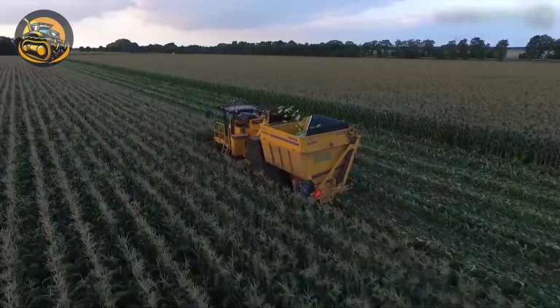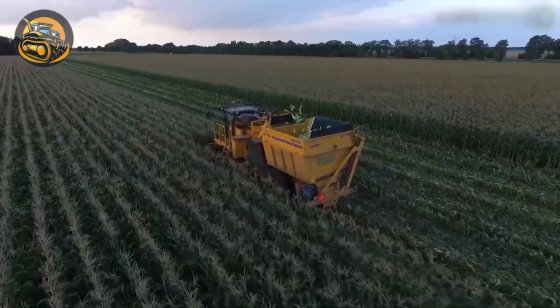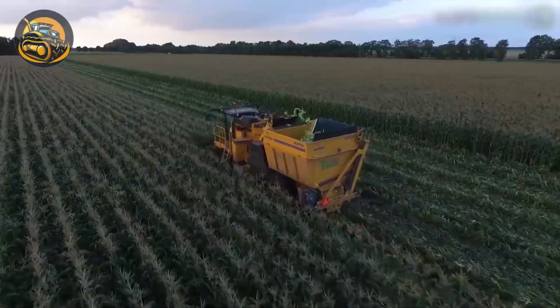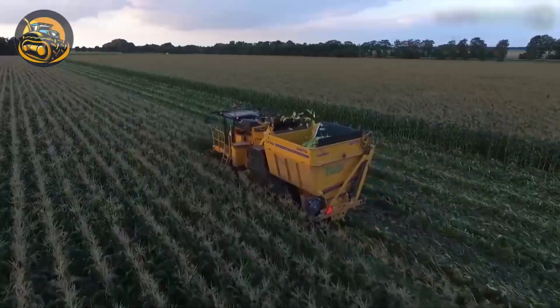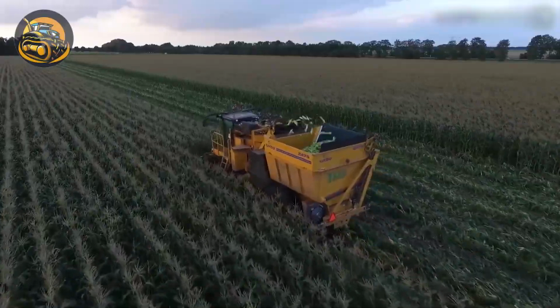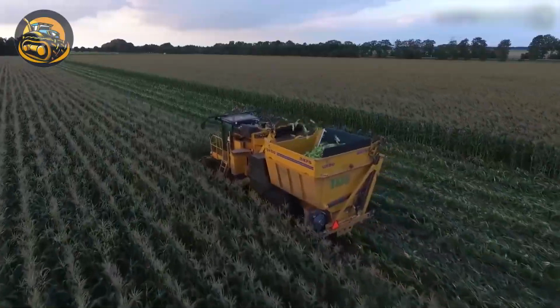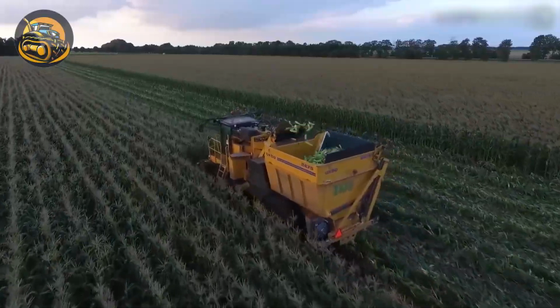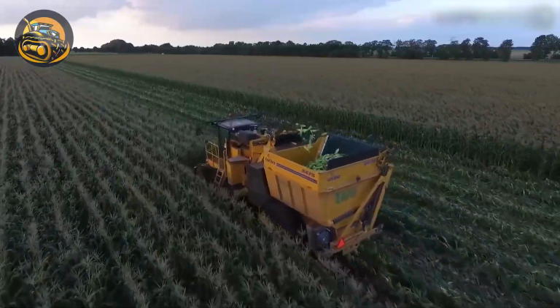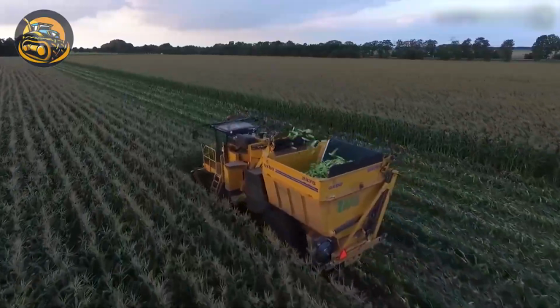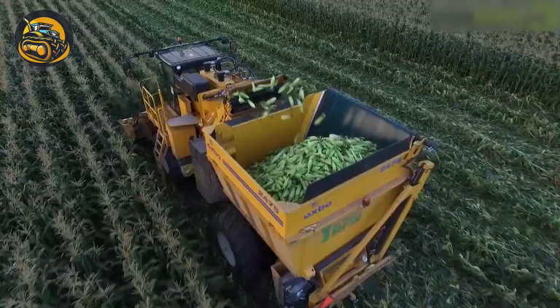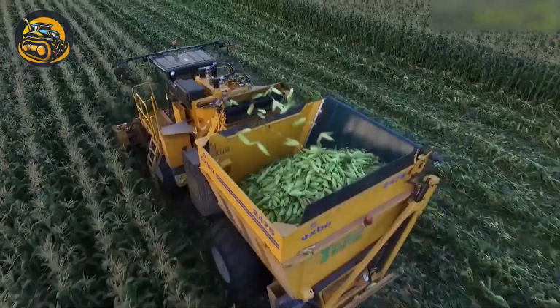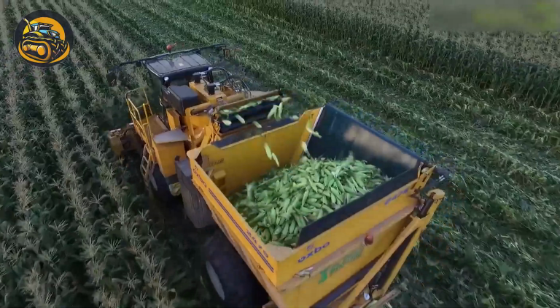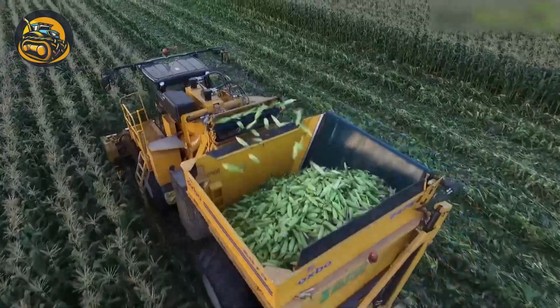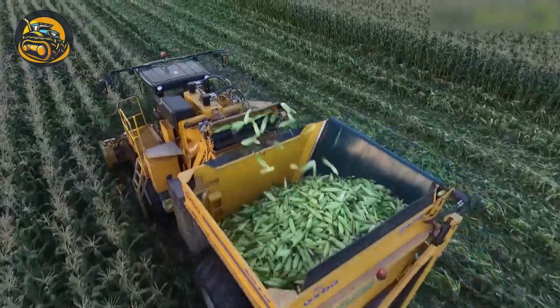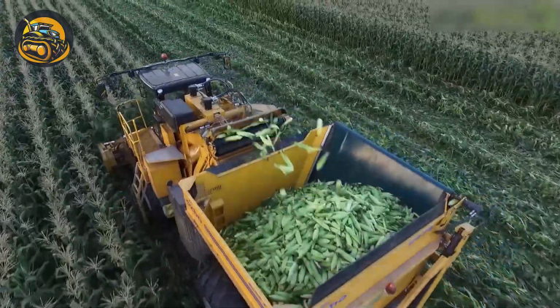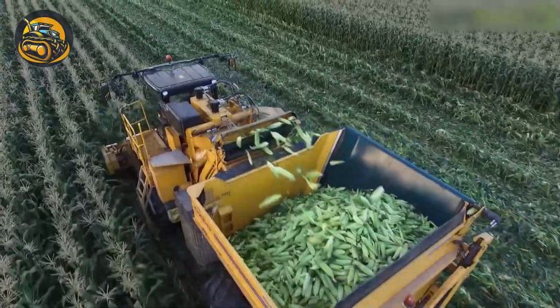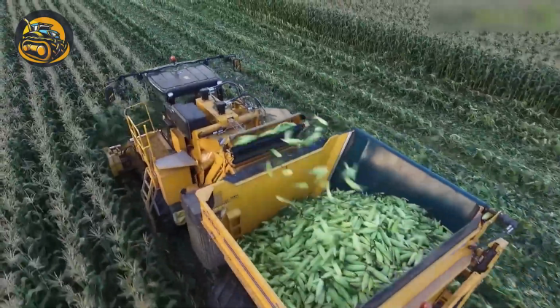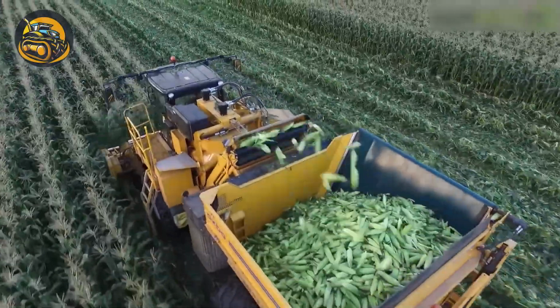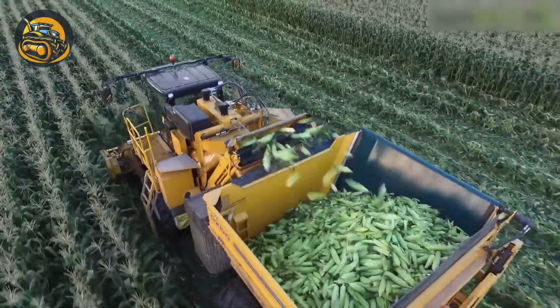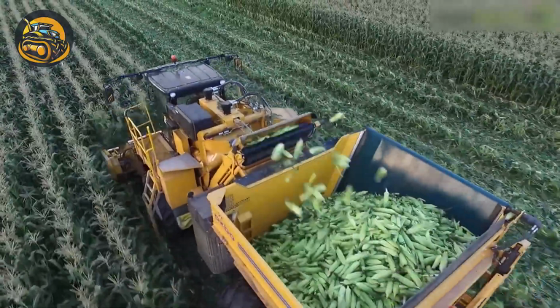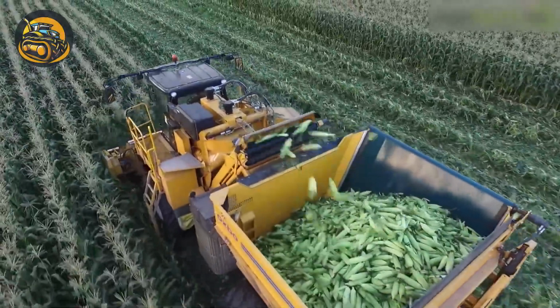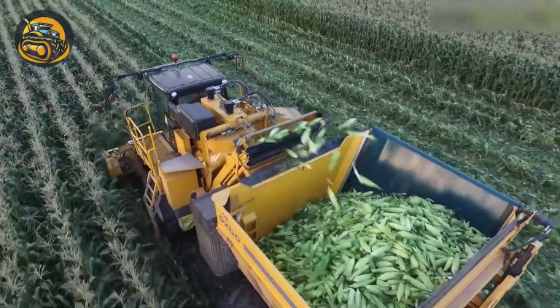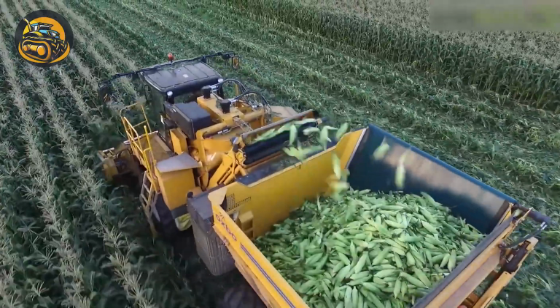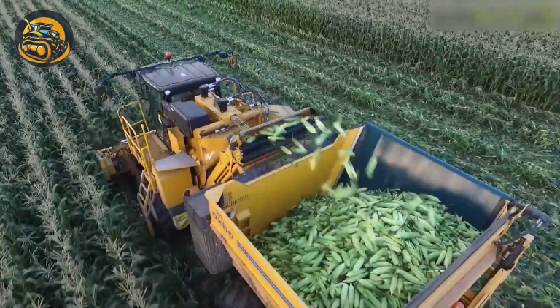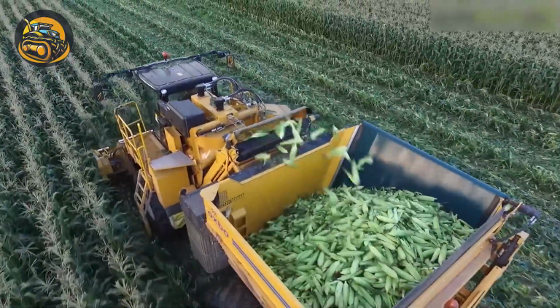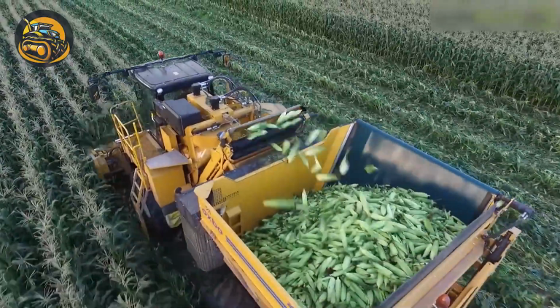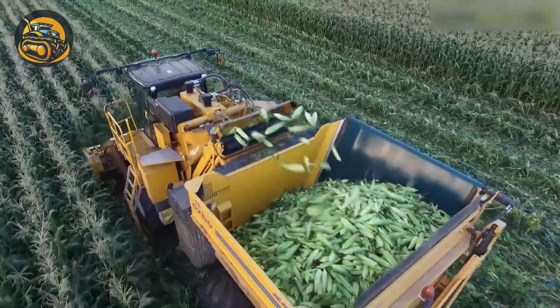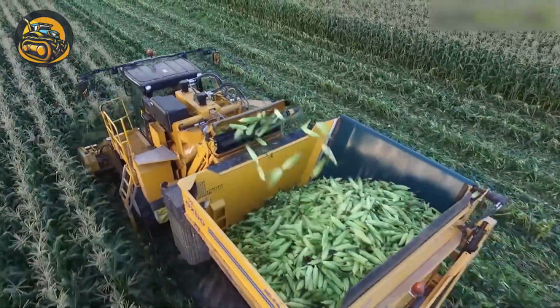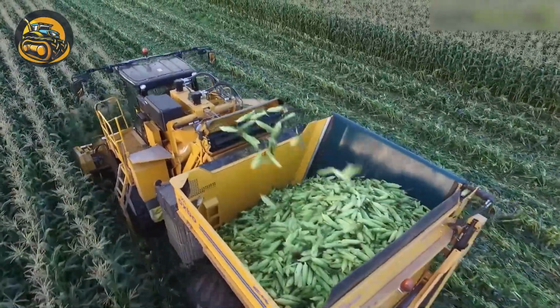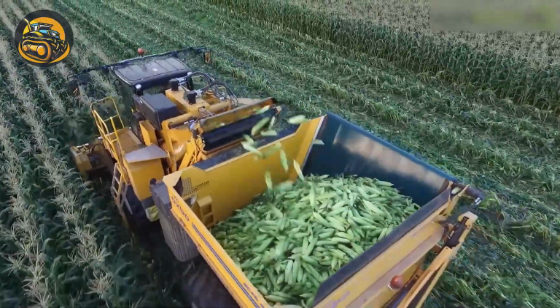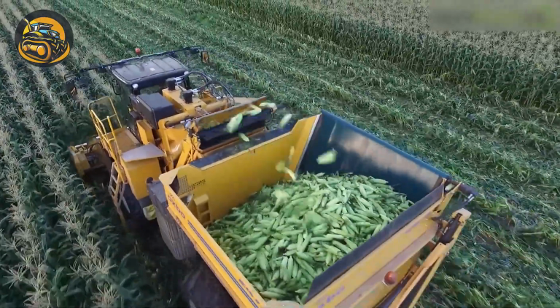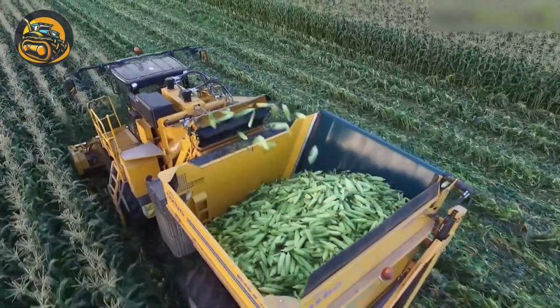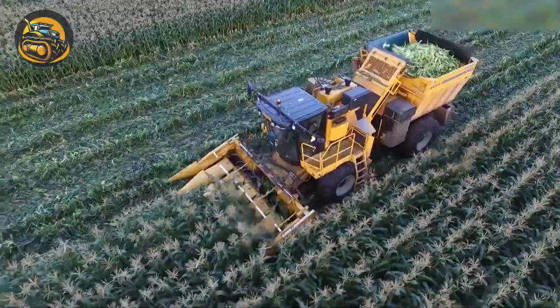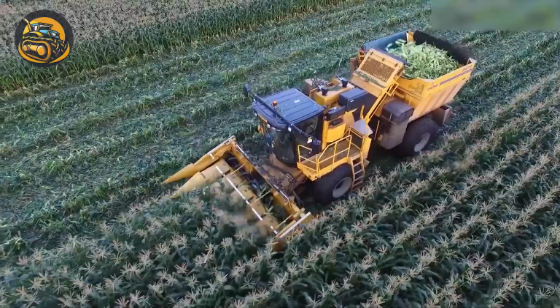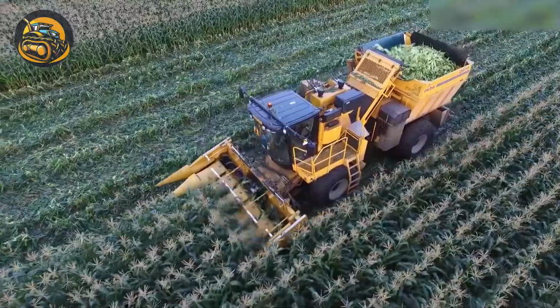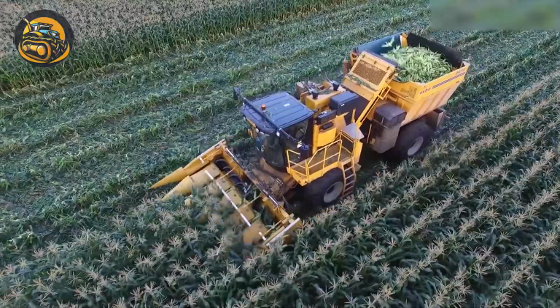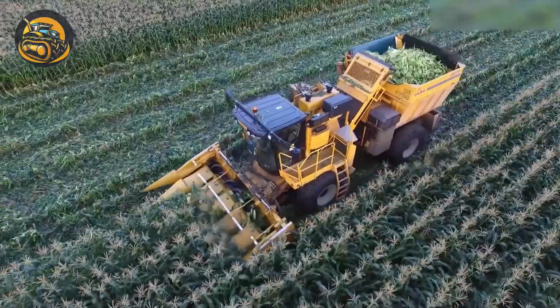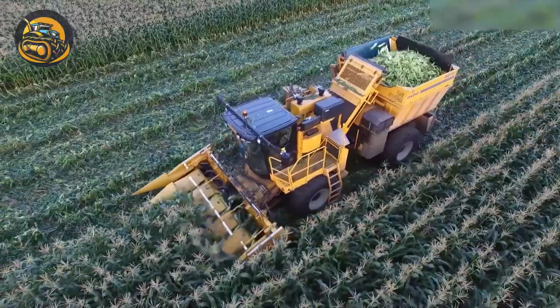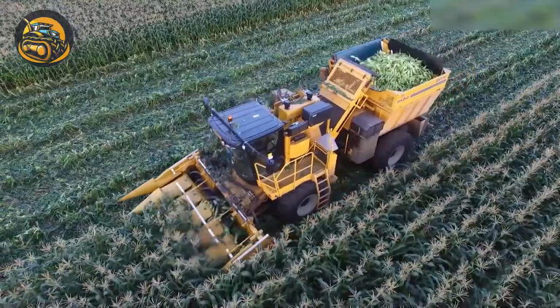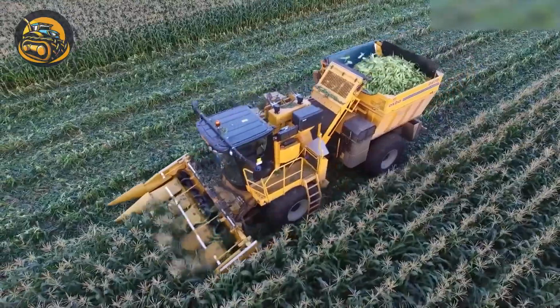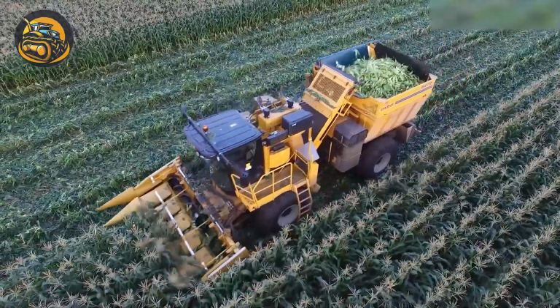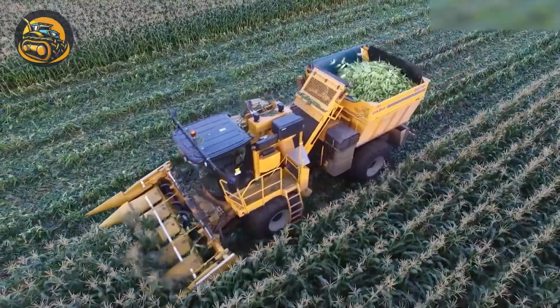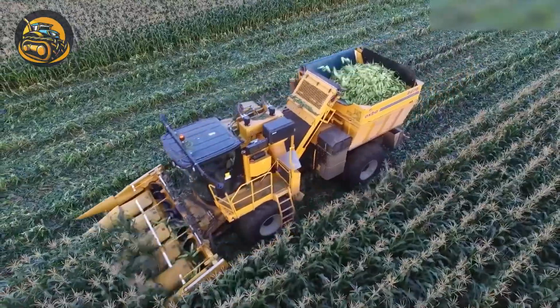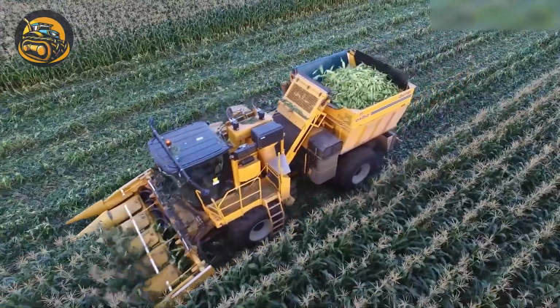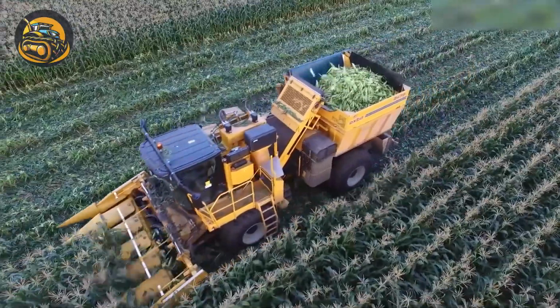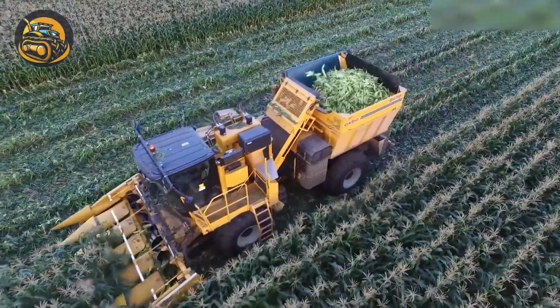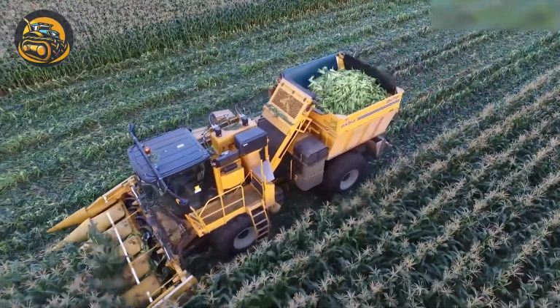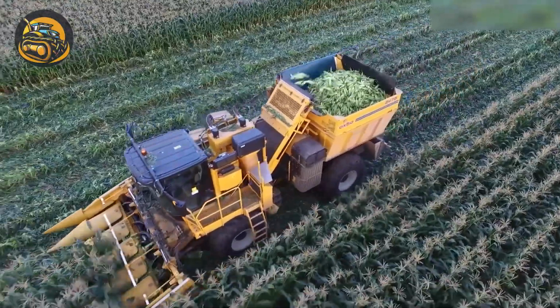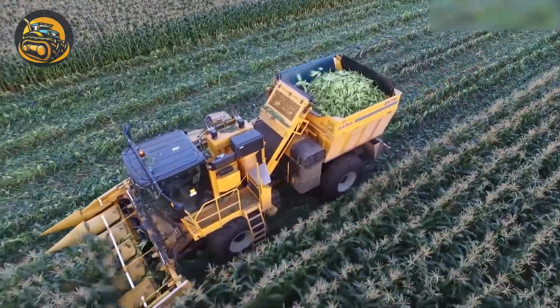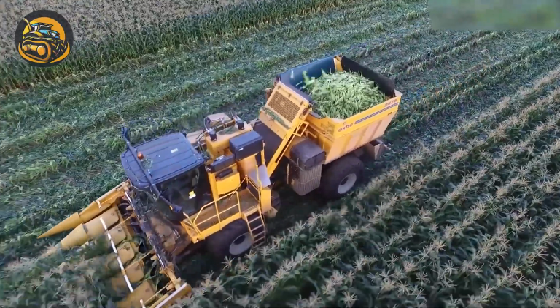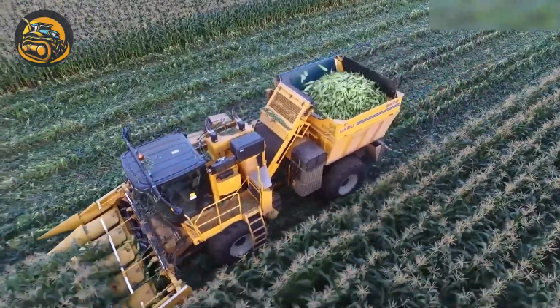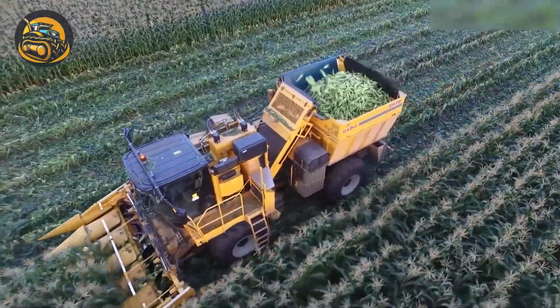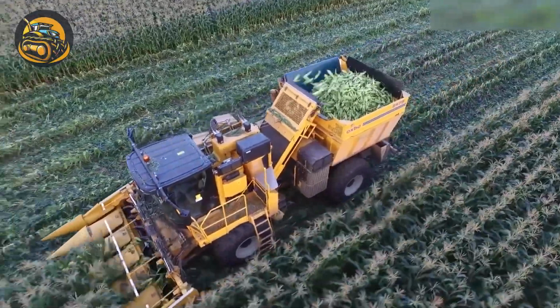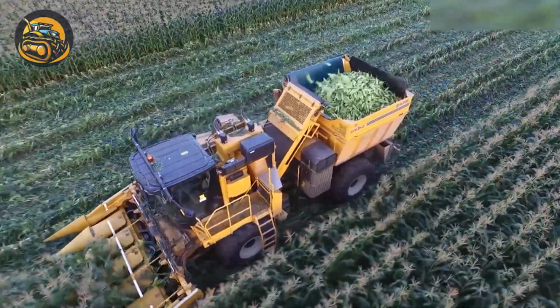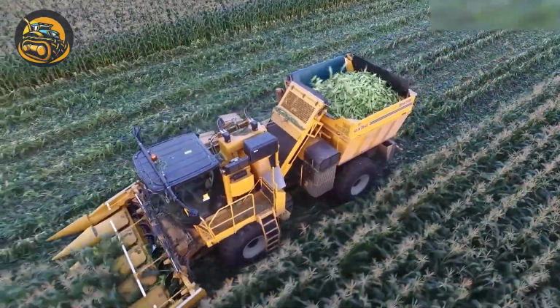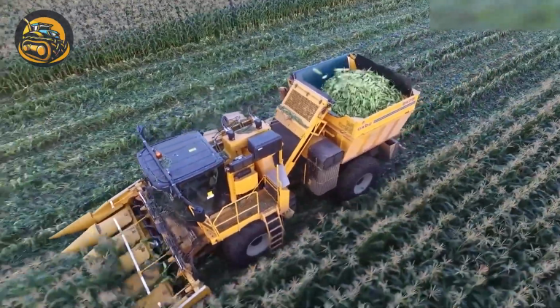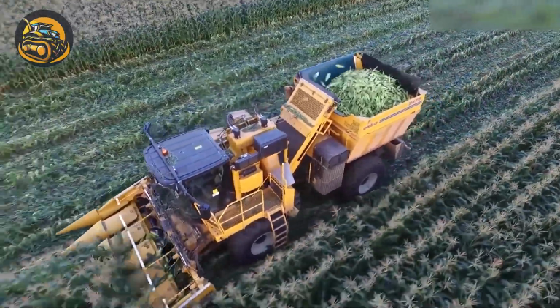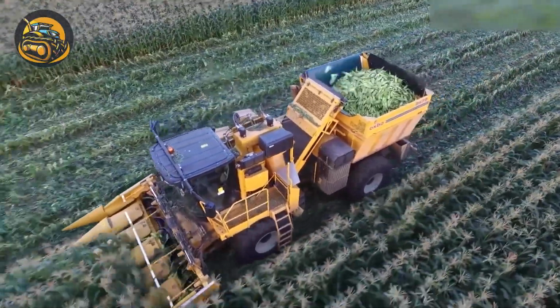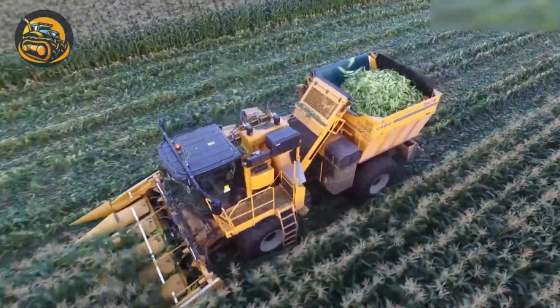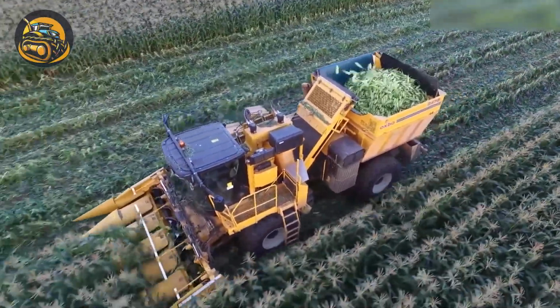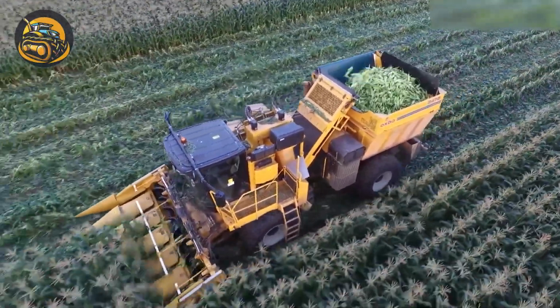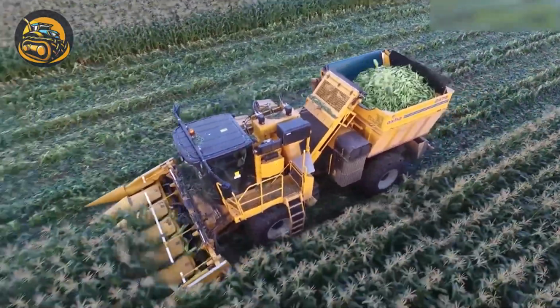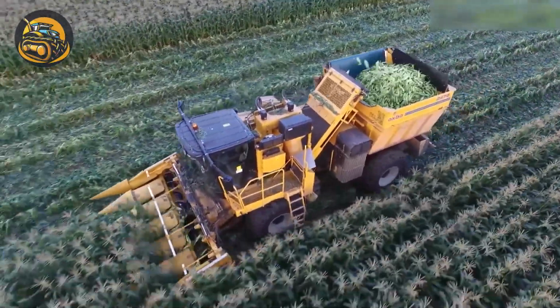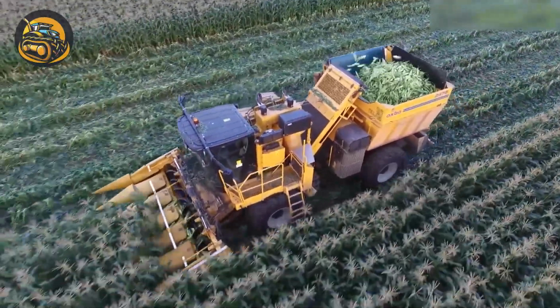As you can see, this corn harvester is cutting the stalks and then collects them in a hopper efficiently and quickly.